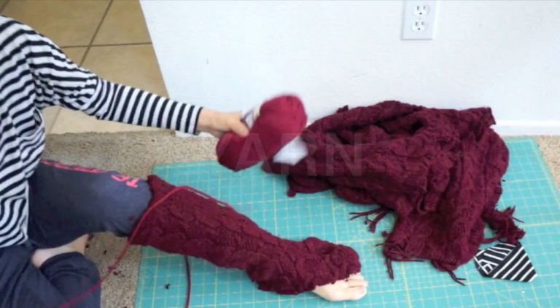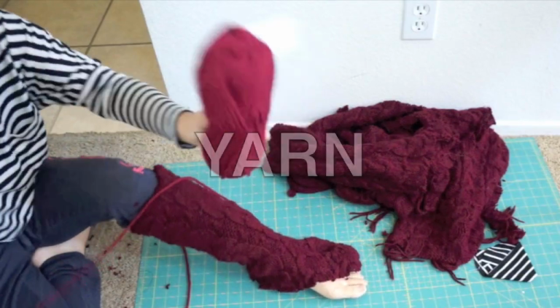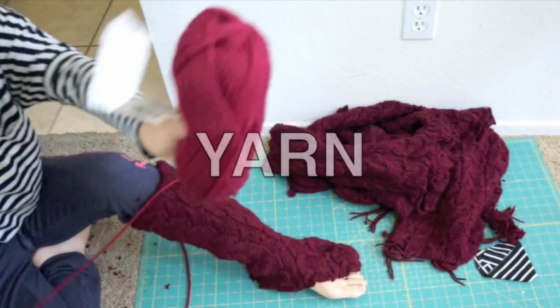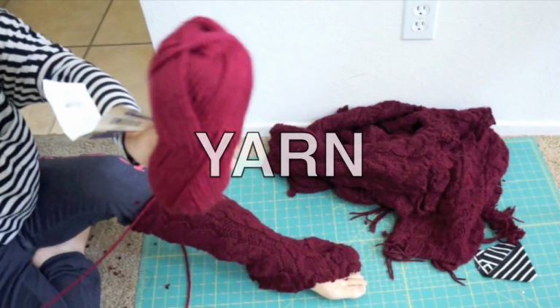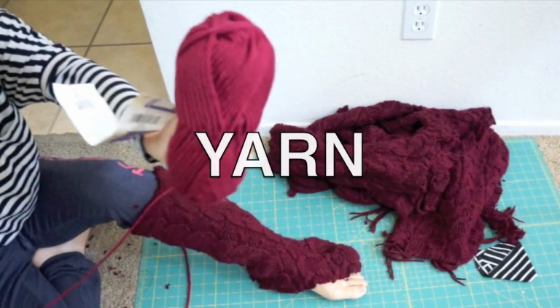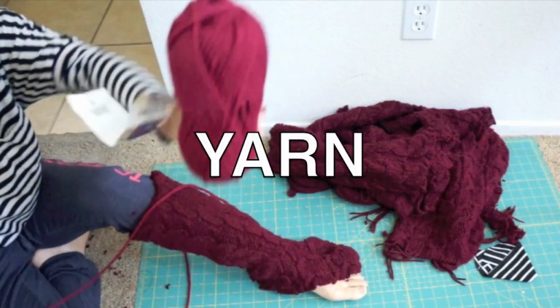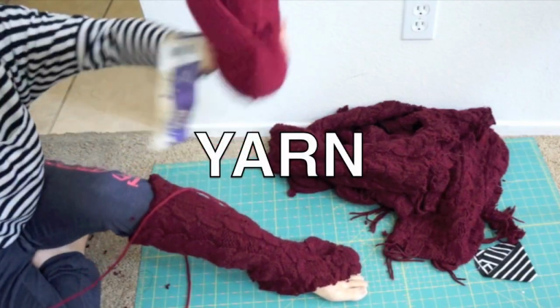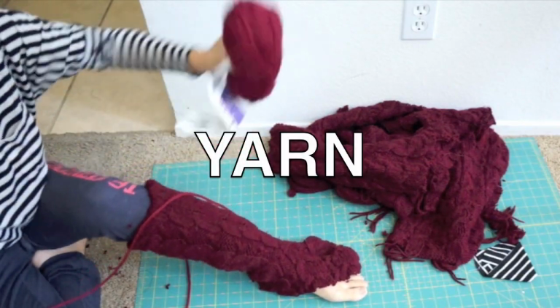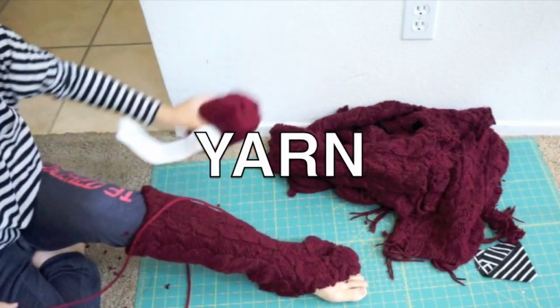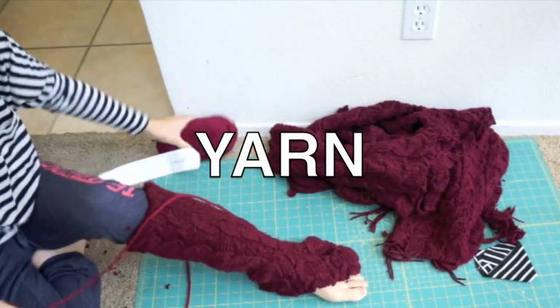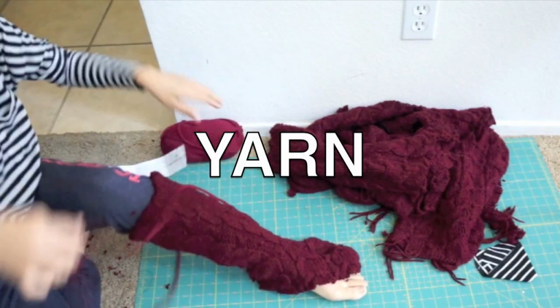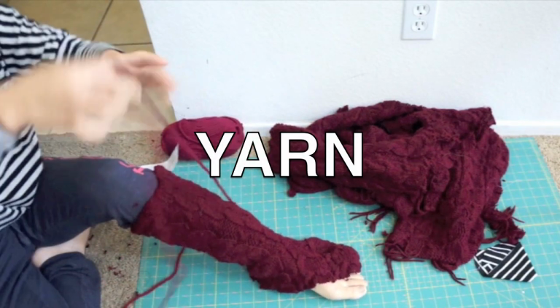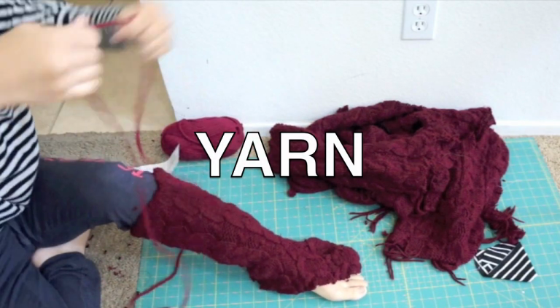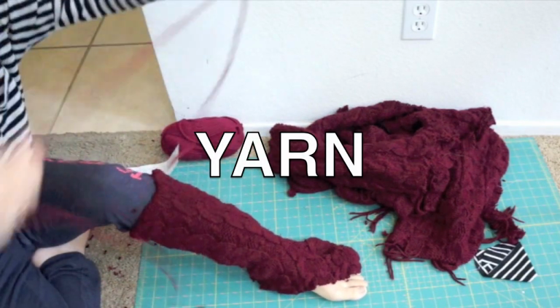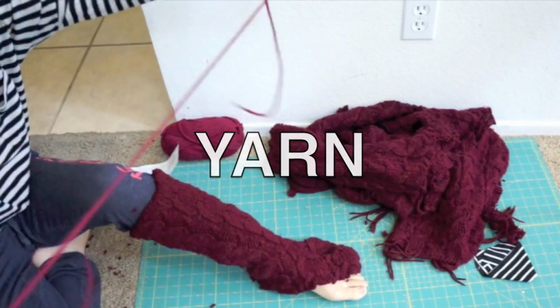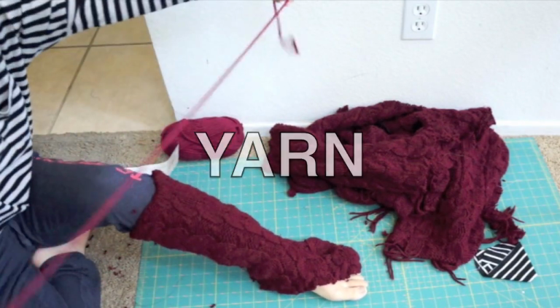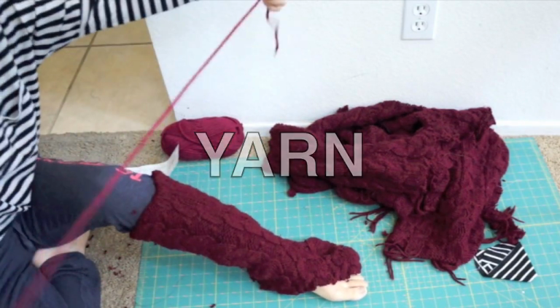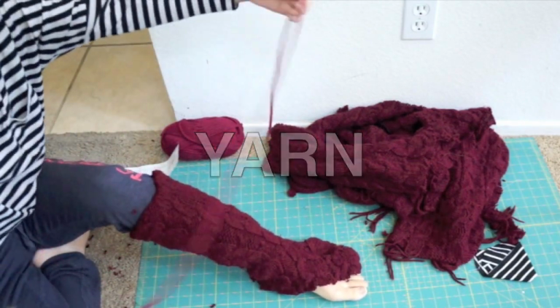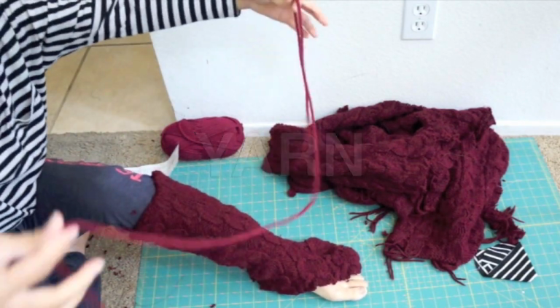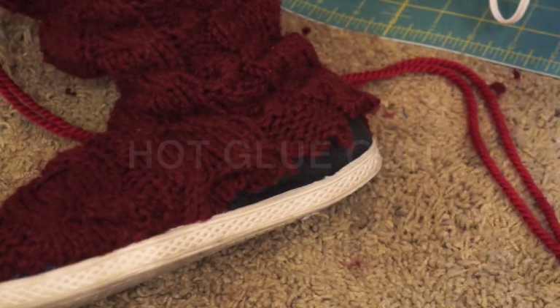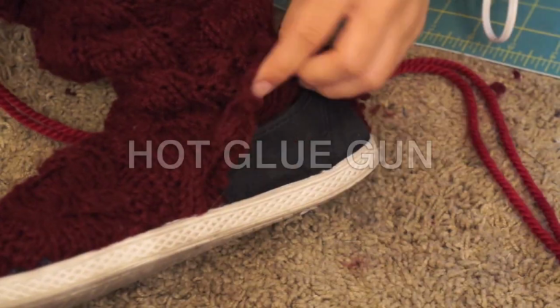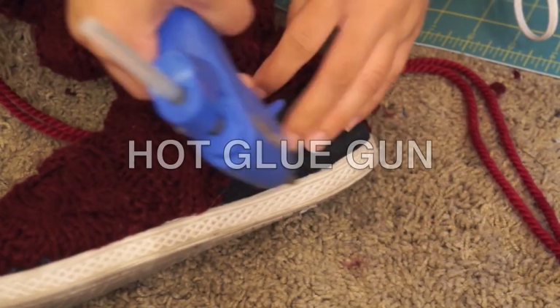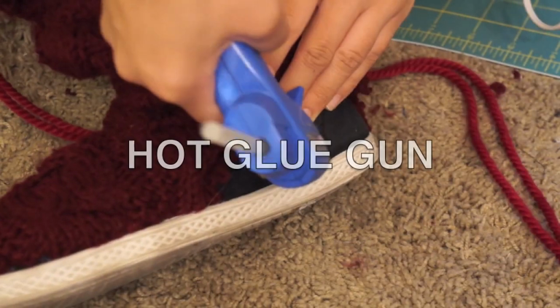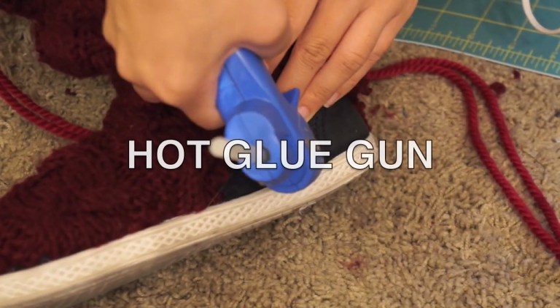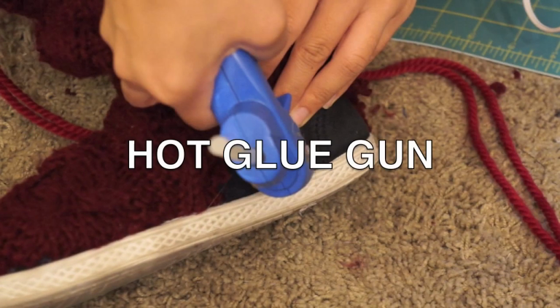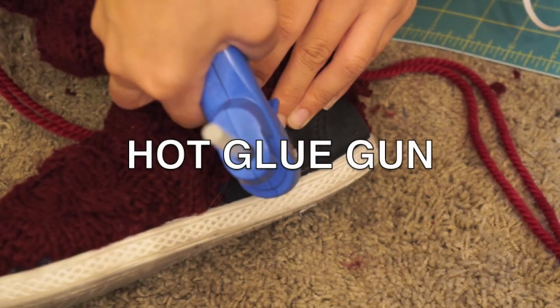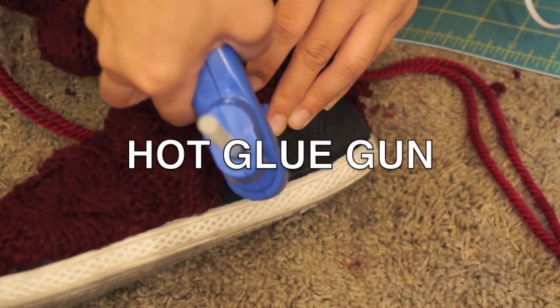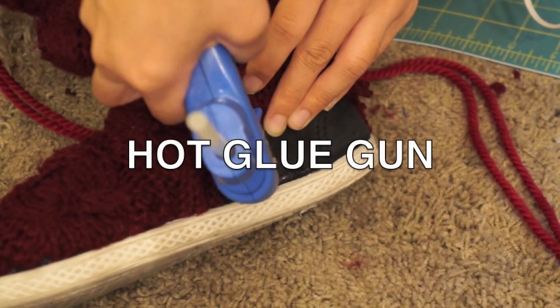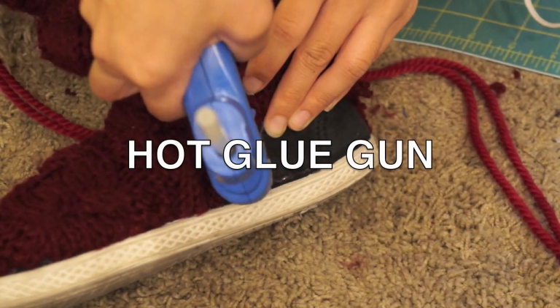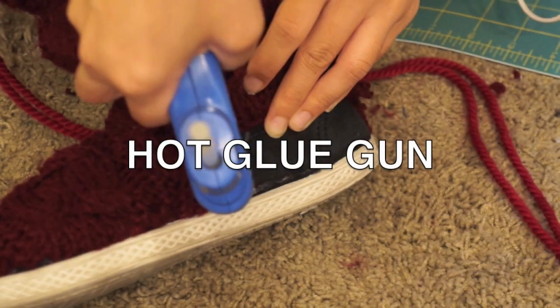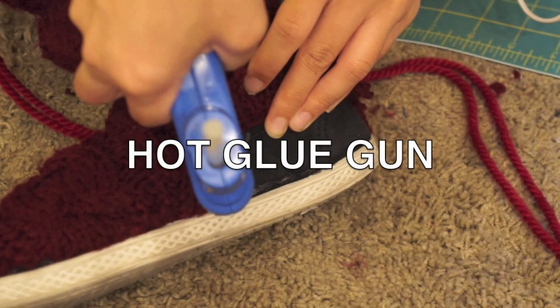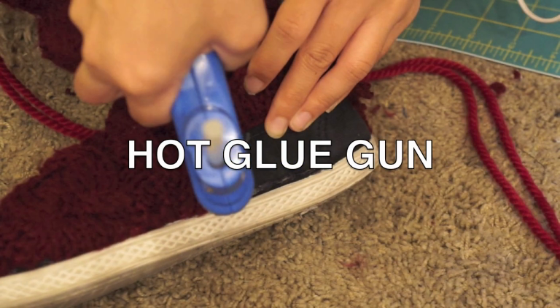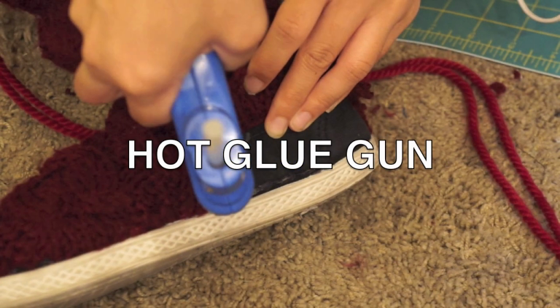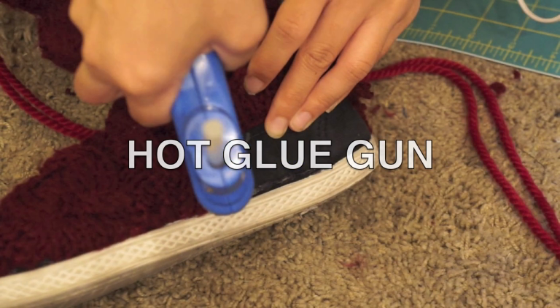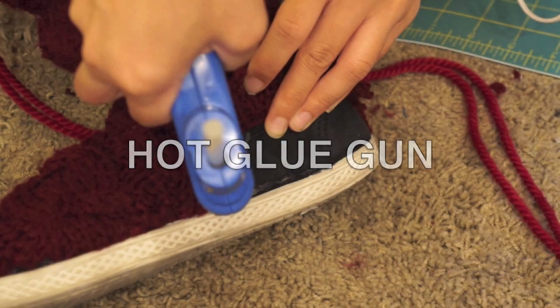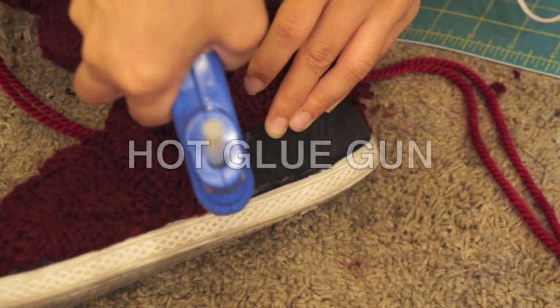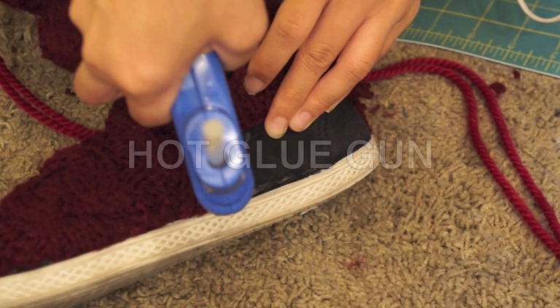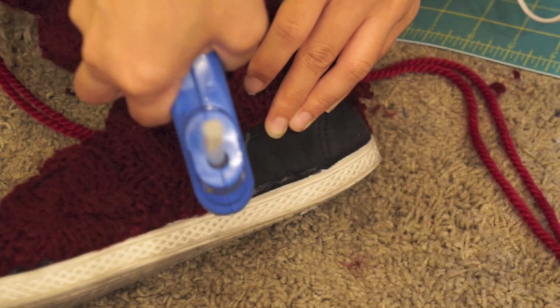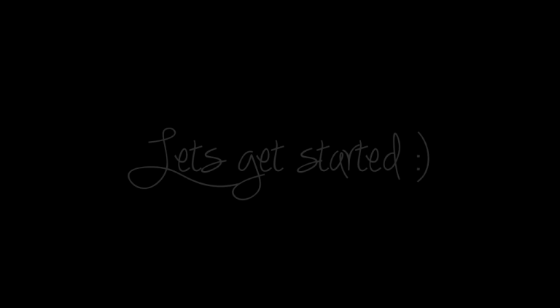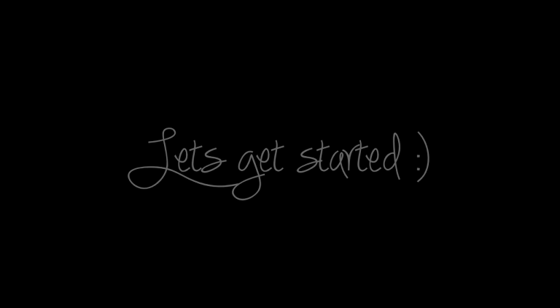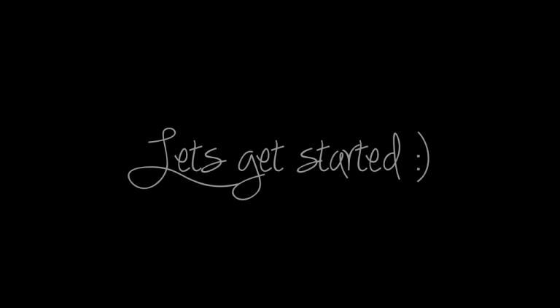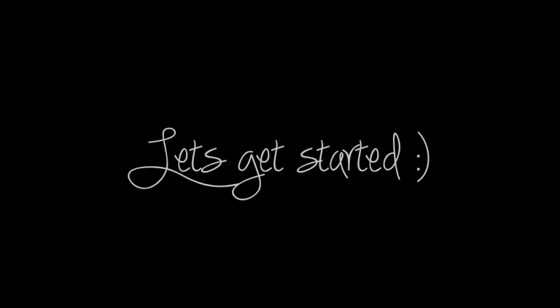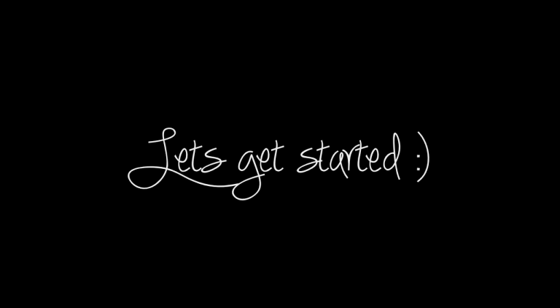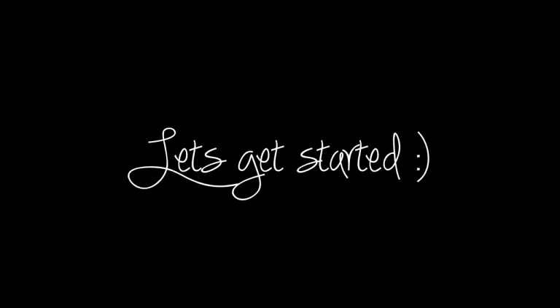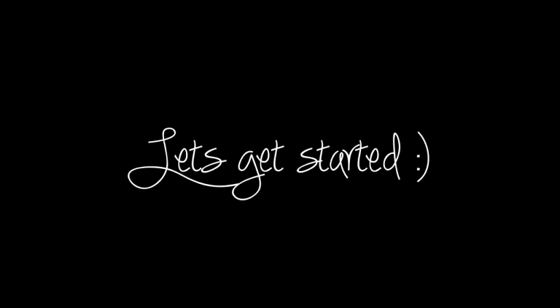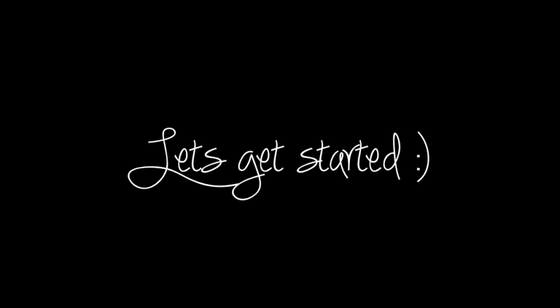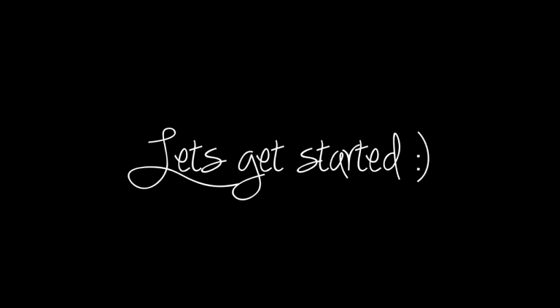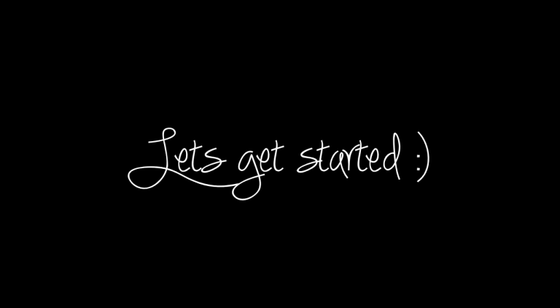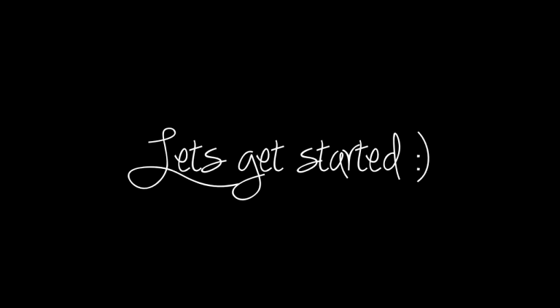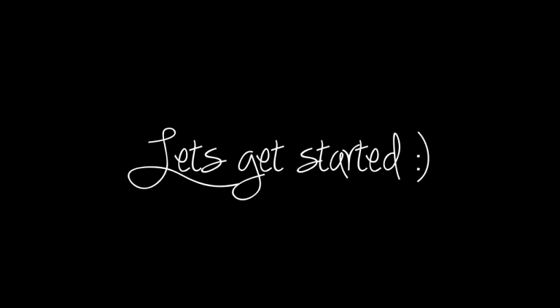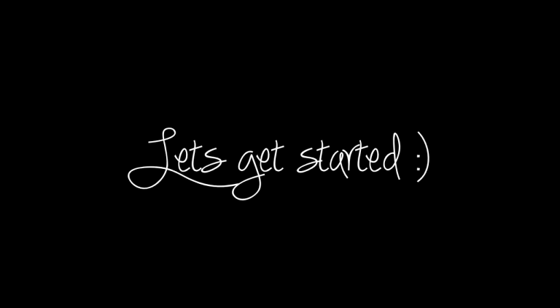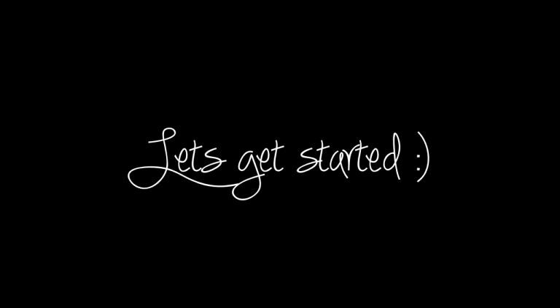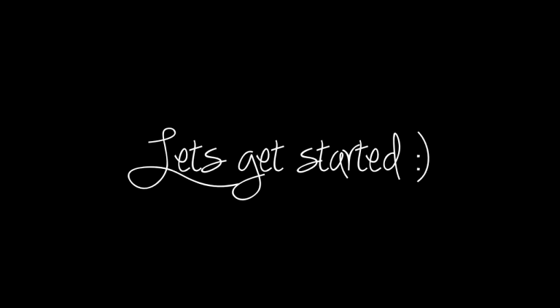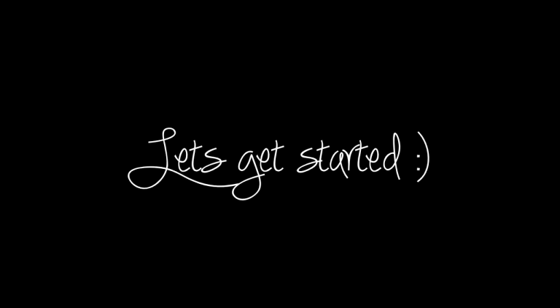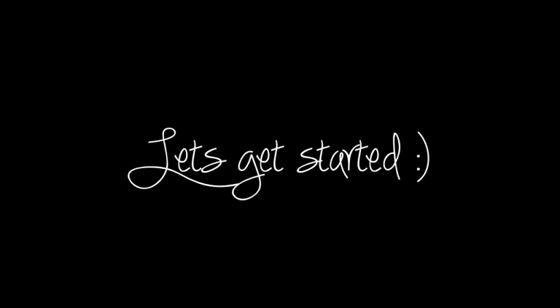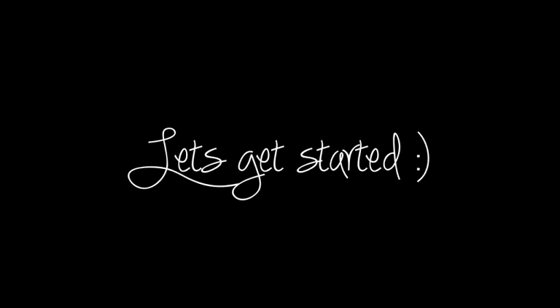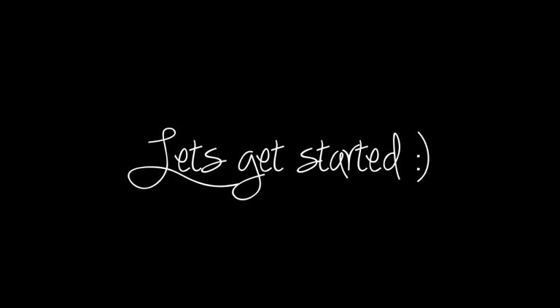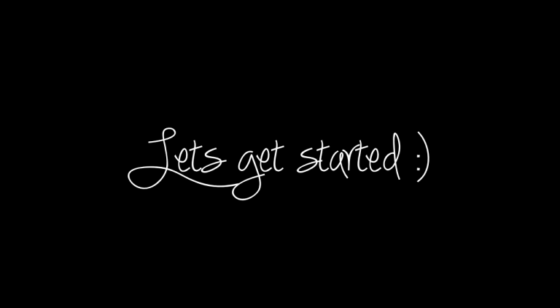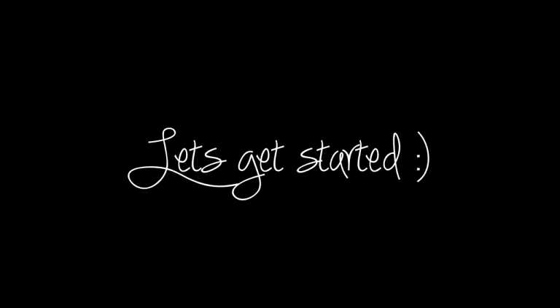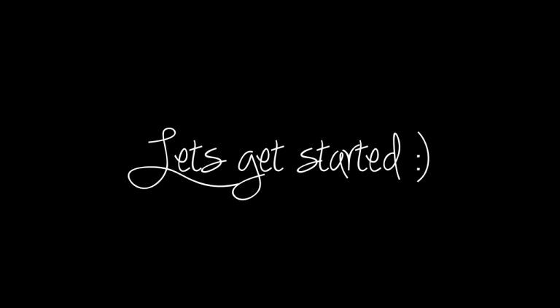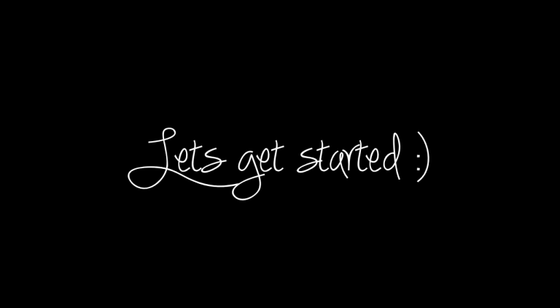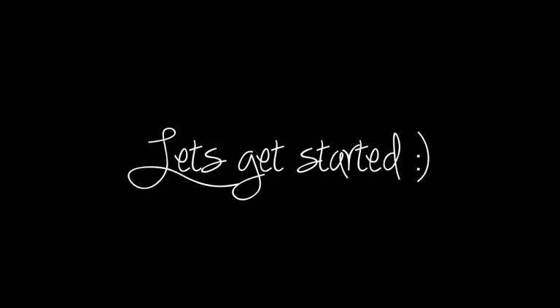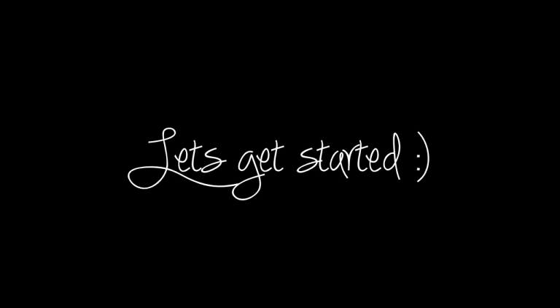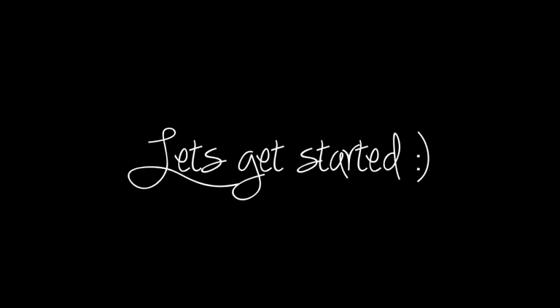Next, you'll need some yarn of your choice, some hot glue, and your sewing supplies. Let's get started!